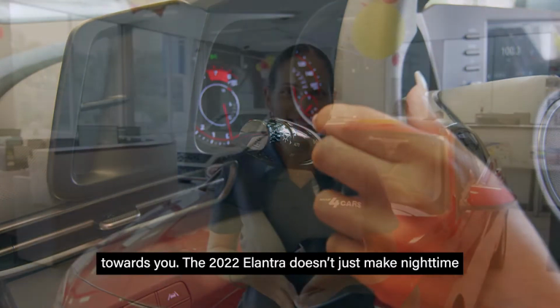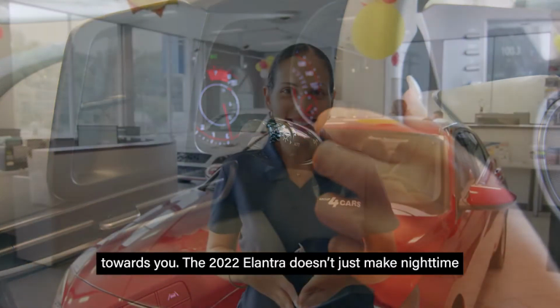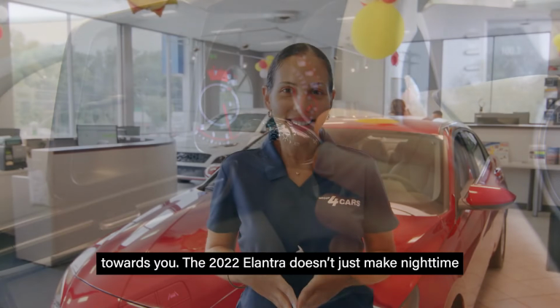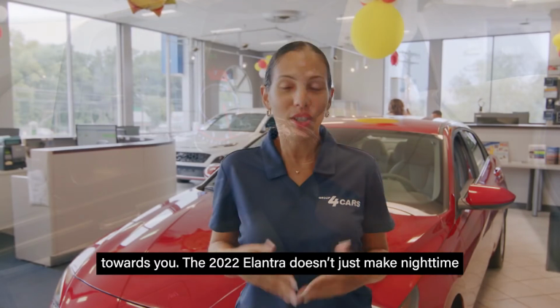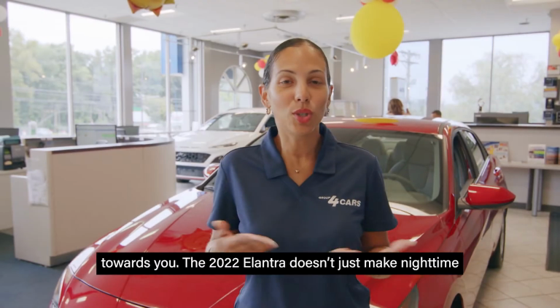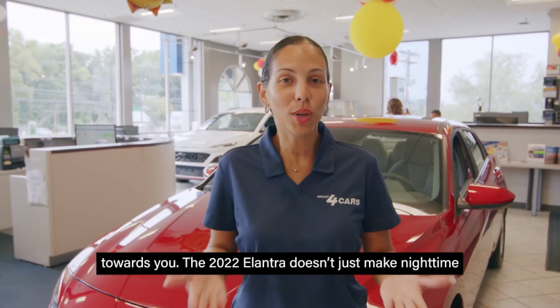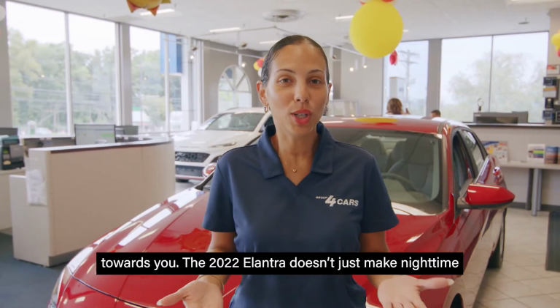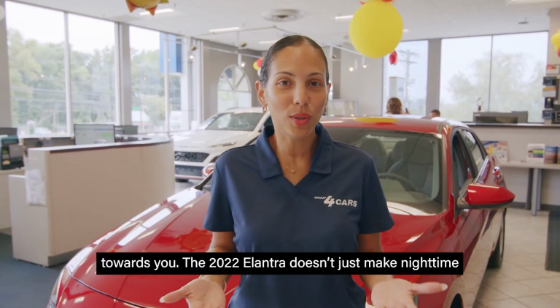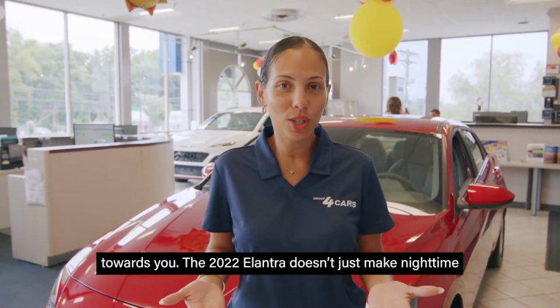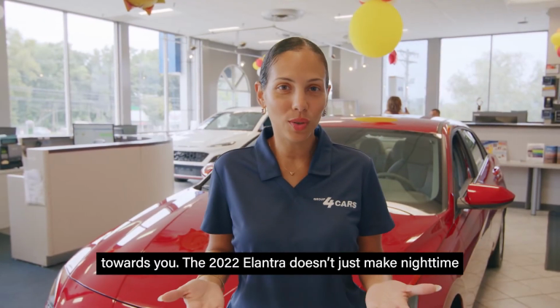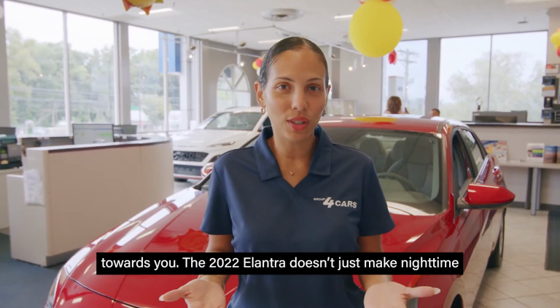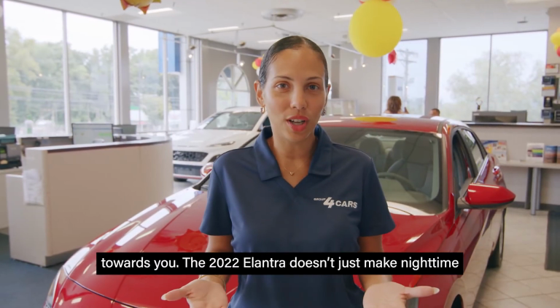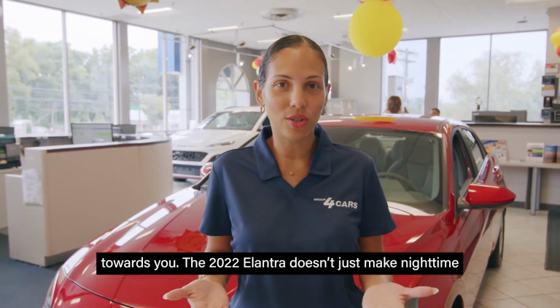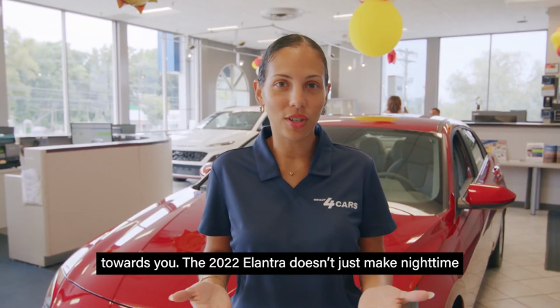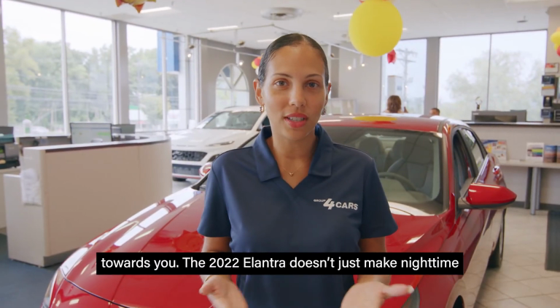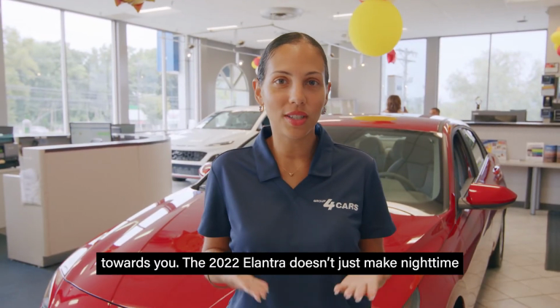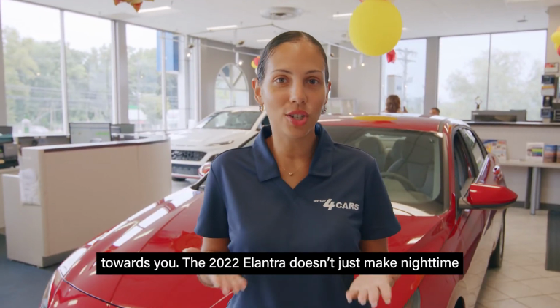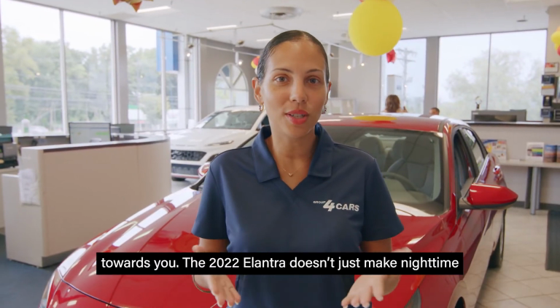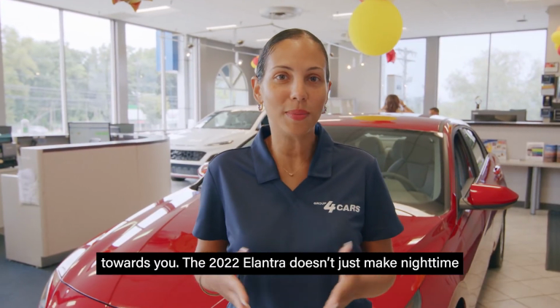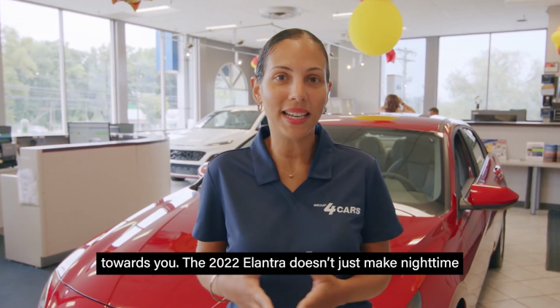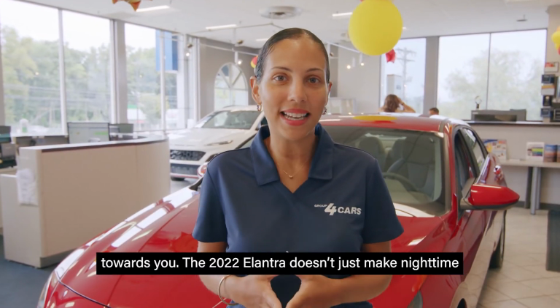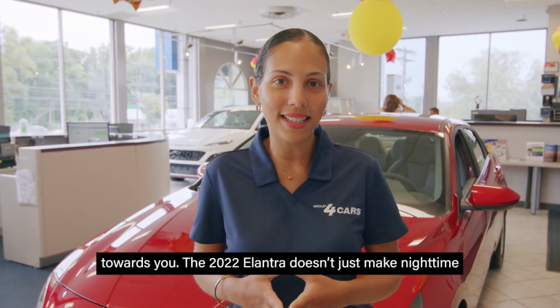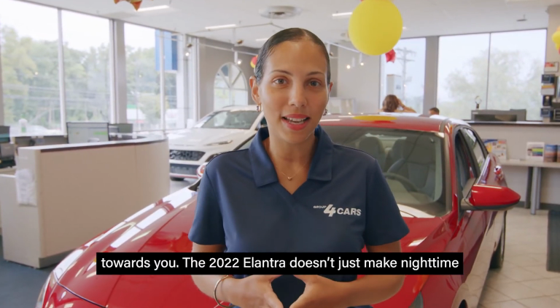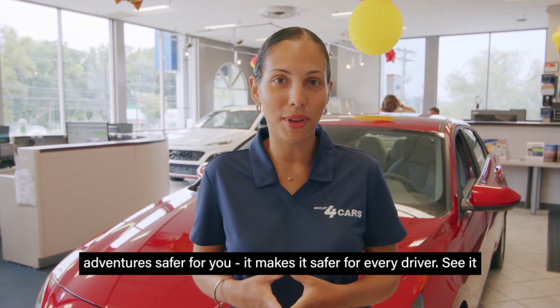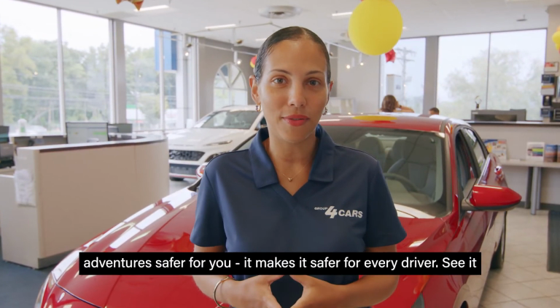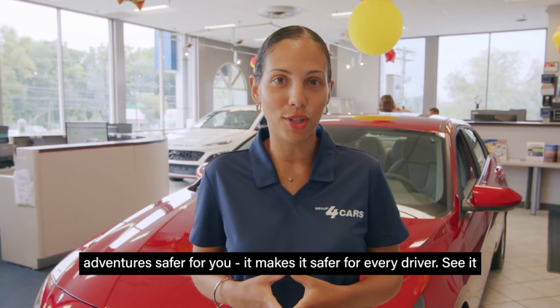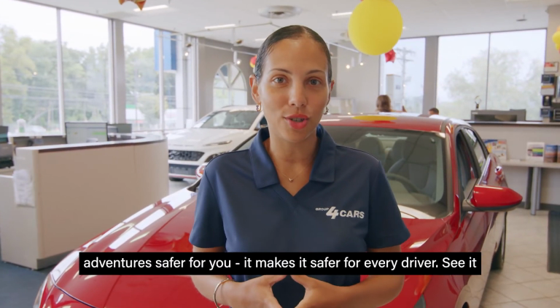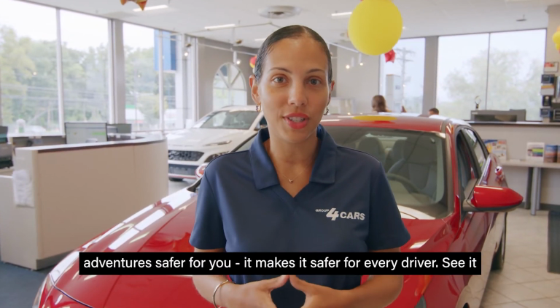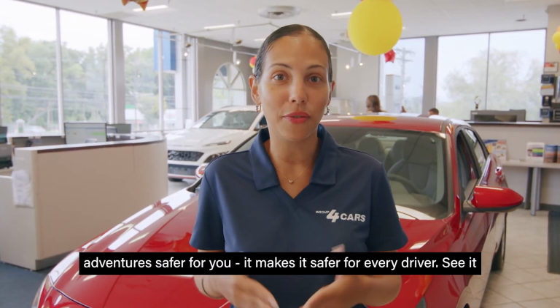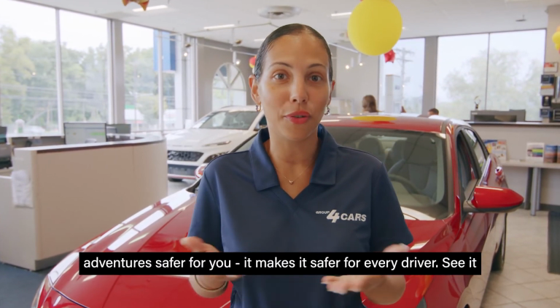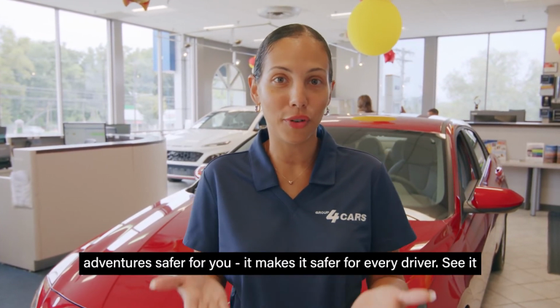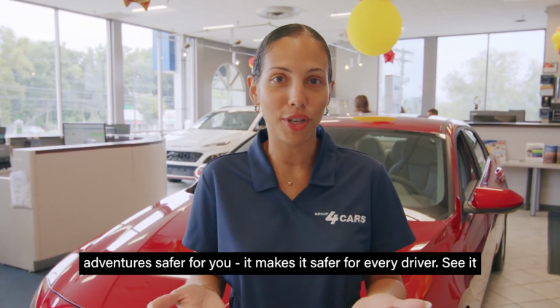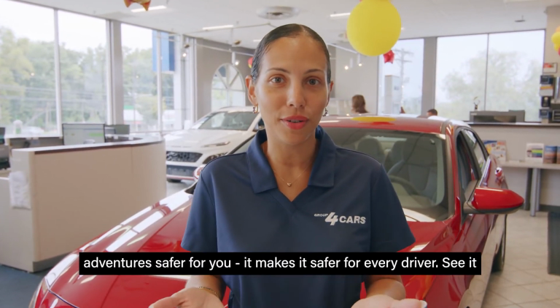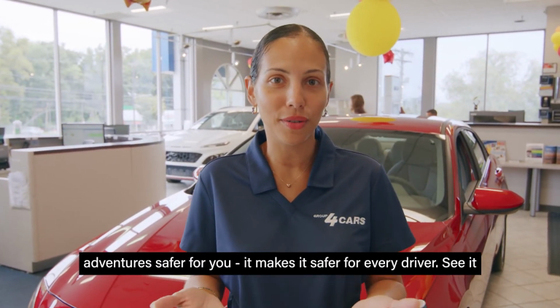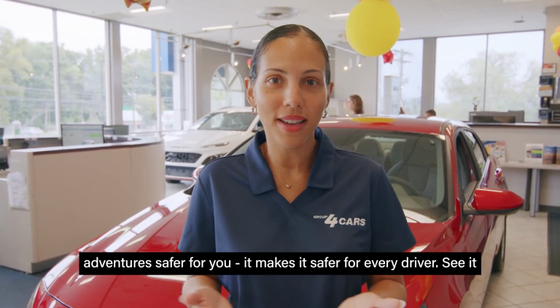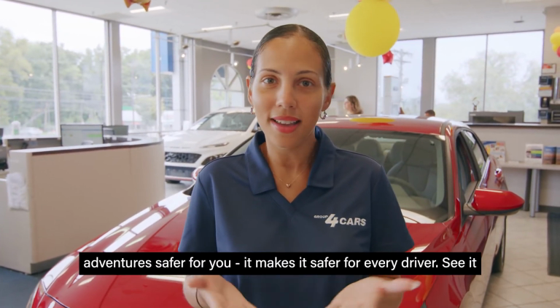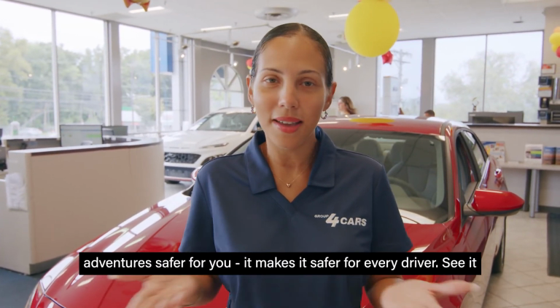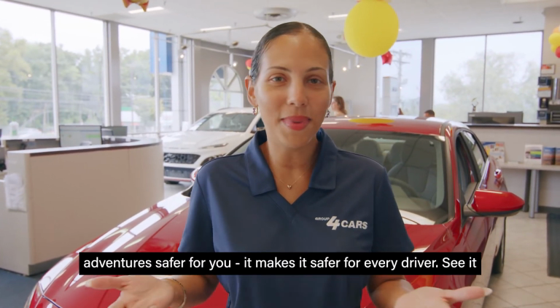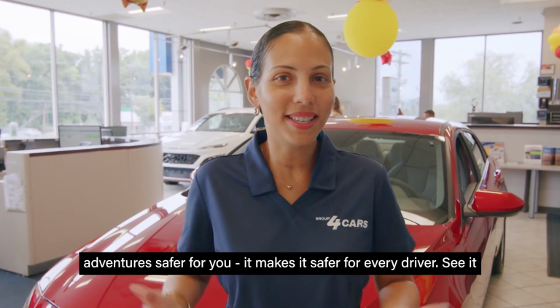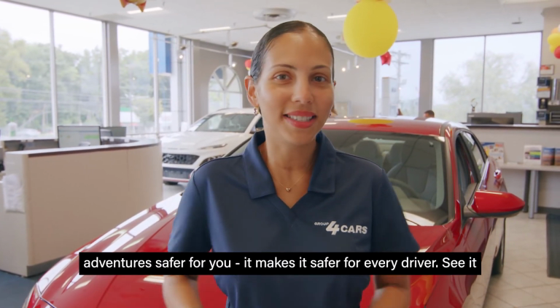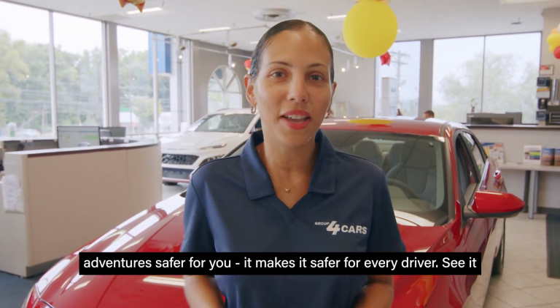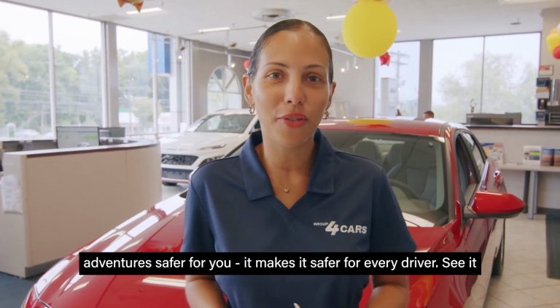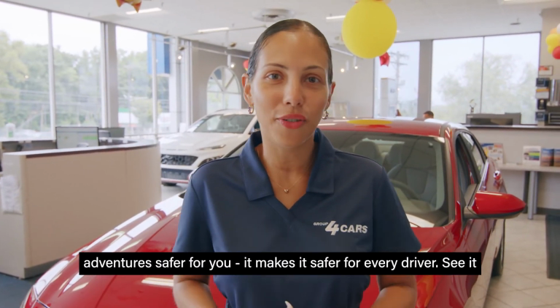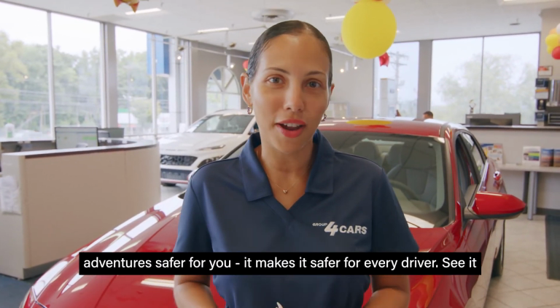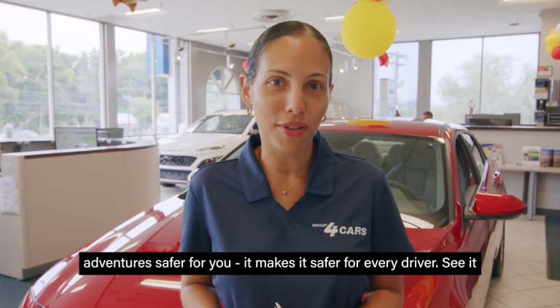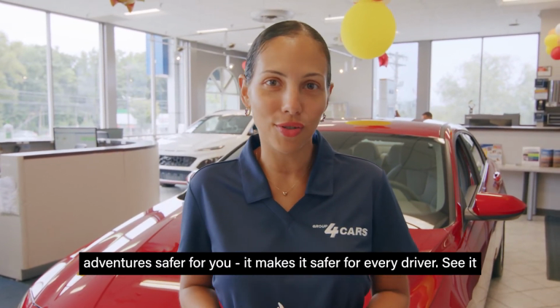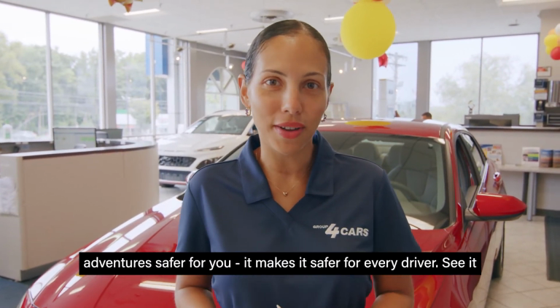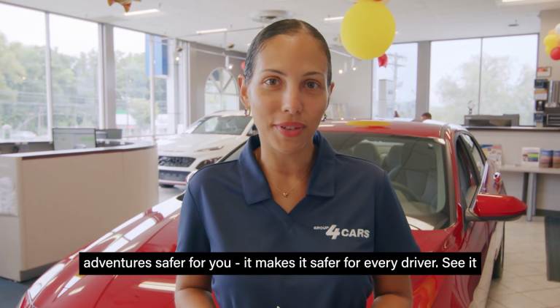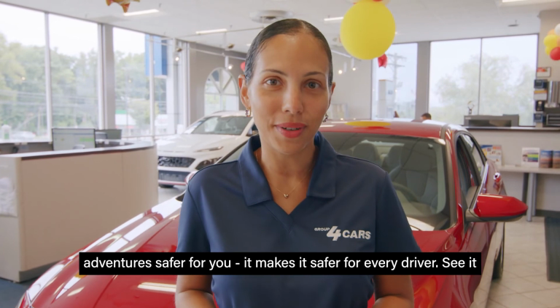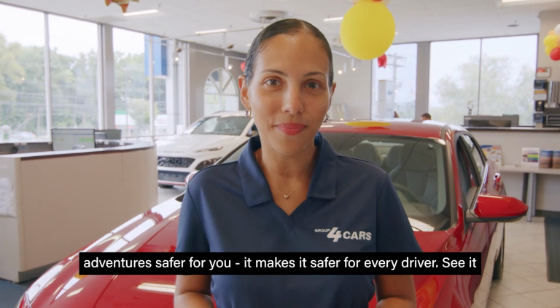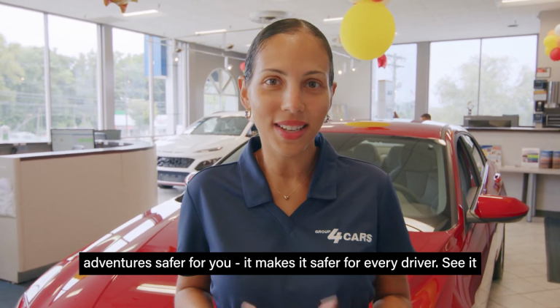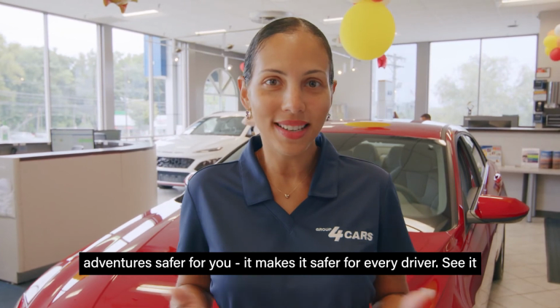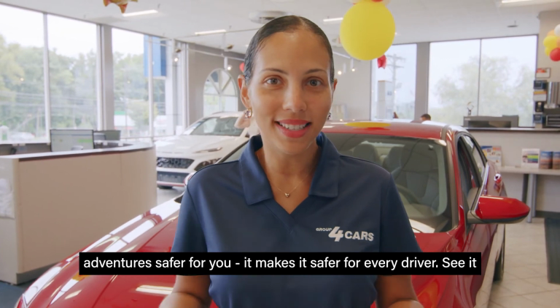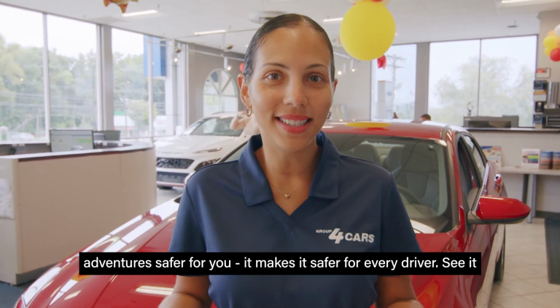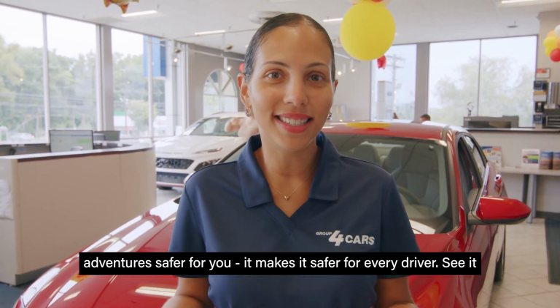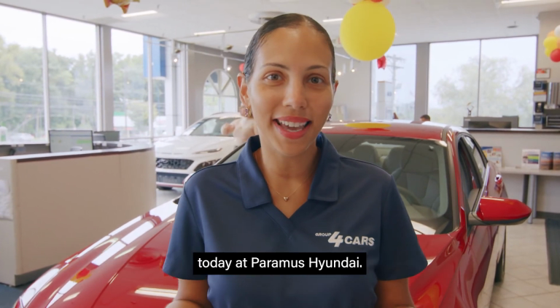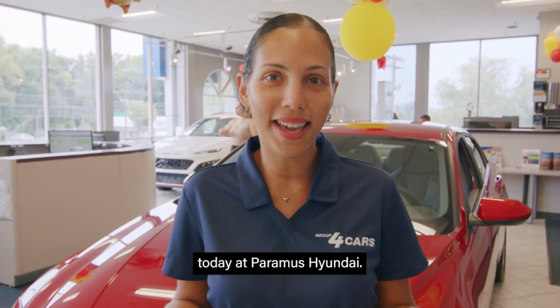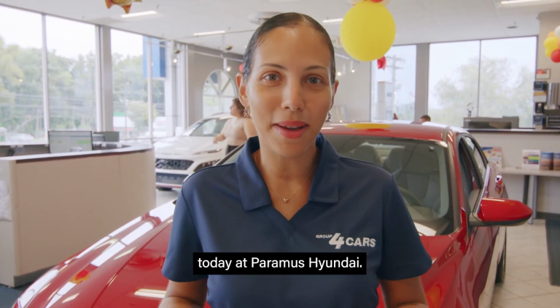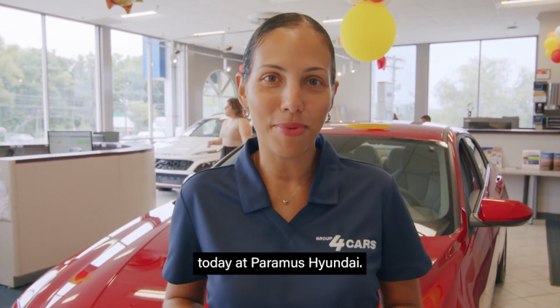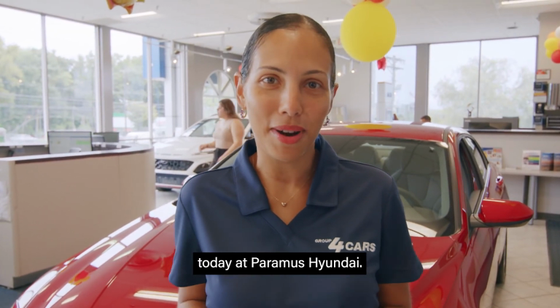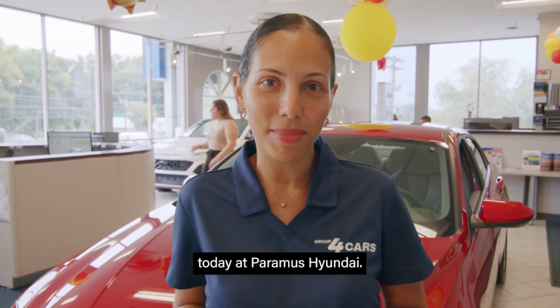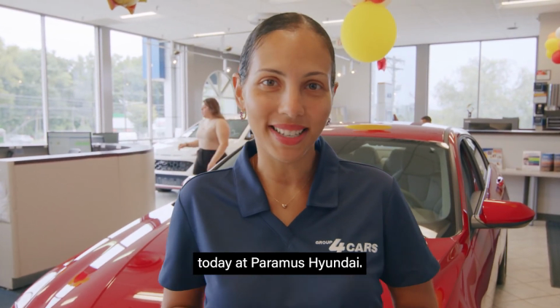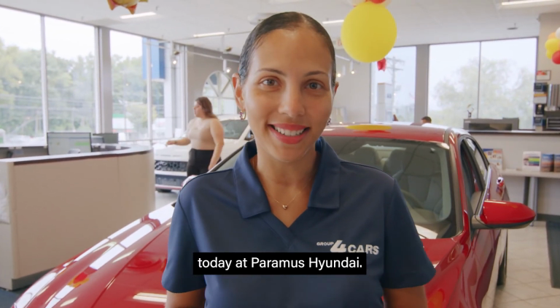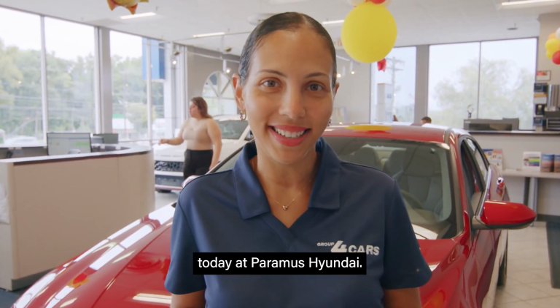The 2022 Elantra doesn't just make nighttime adventures safer for you — it makes it safer for every driver. See you today at Paramus Hyundai.